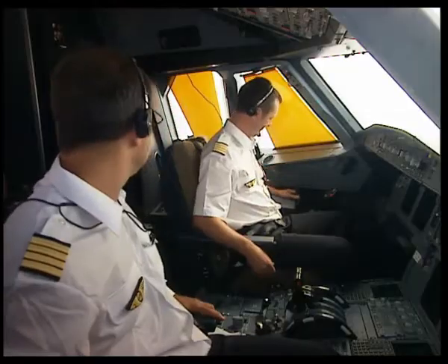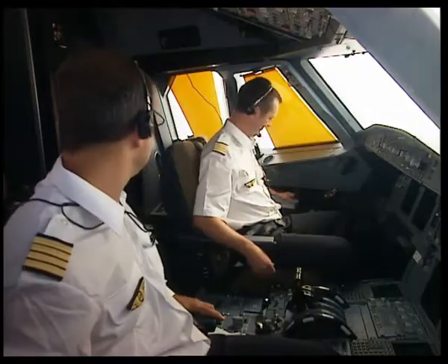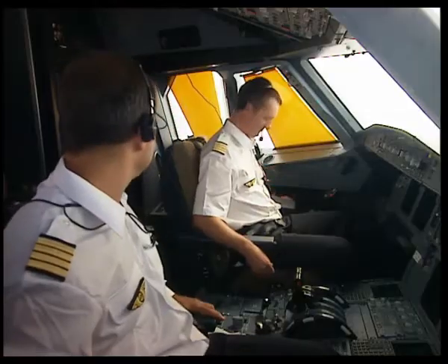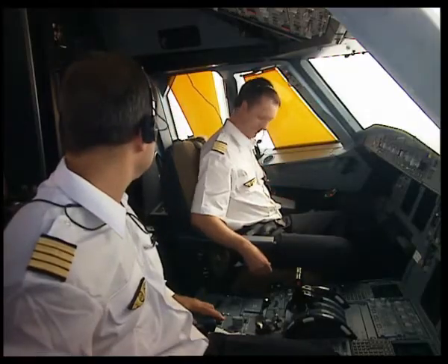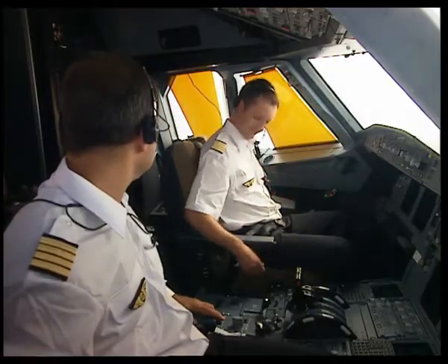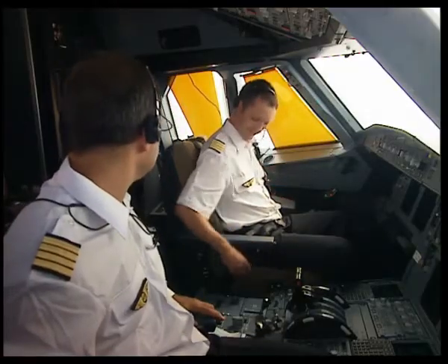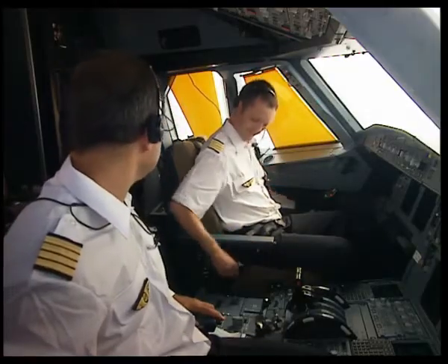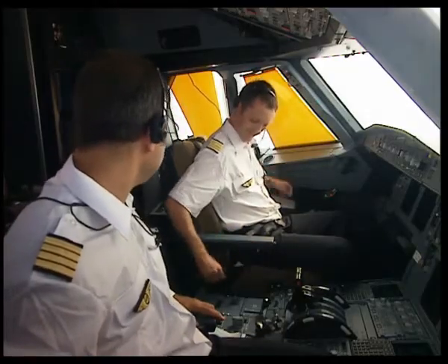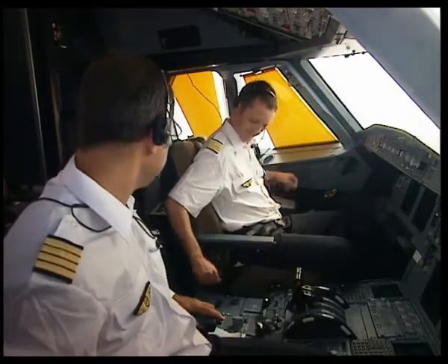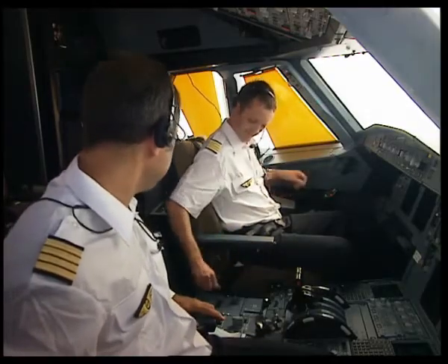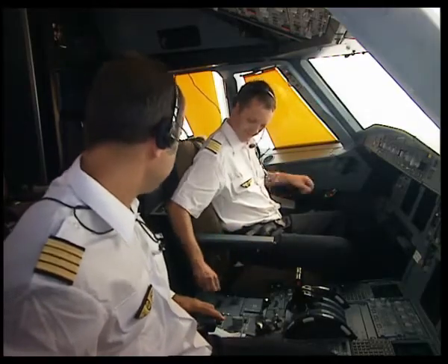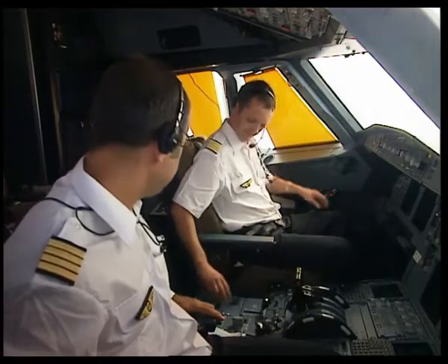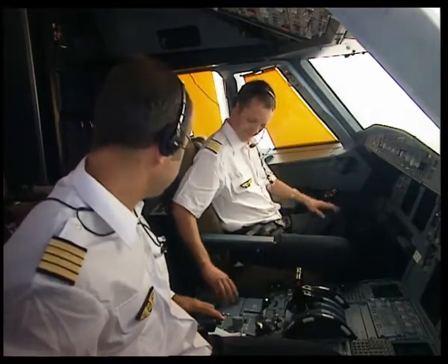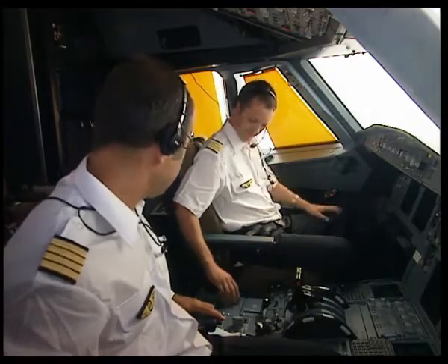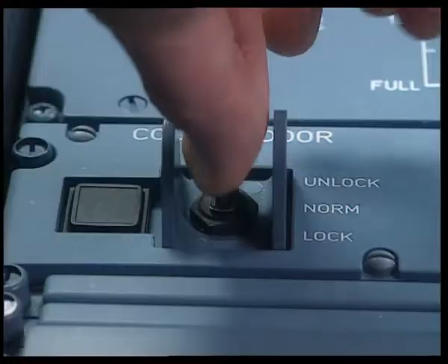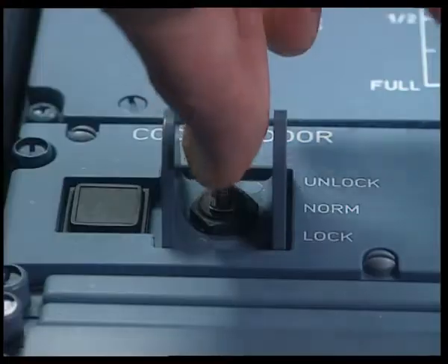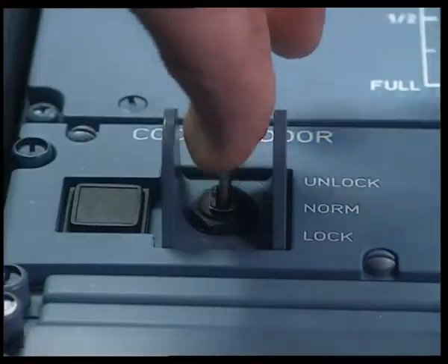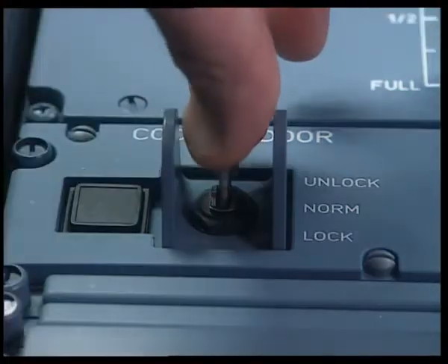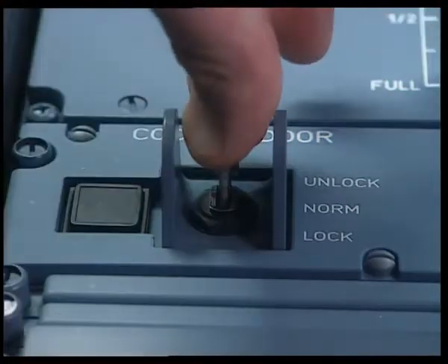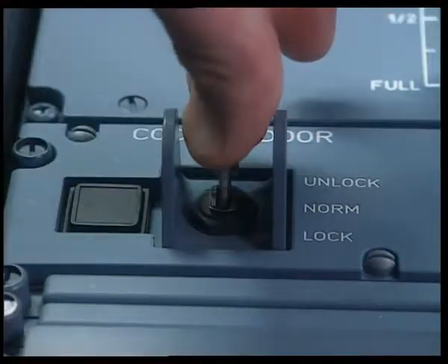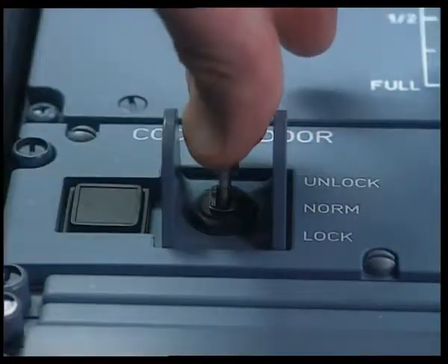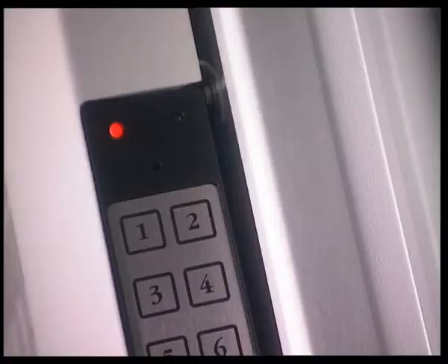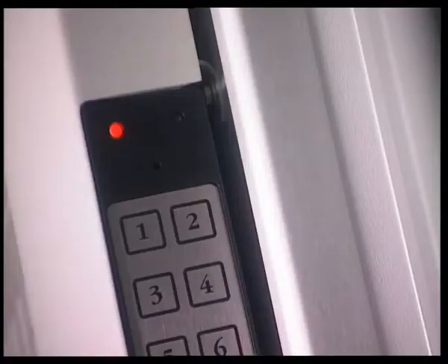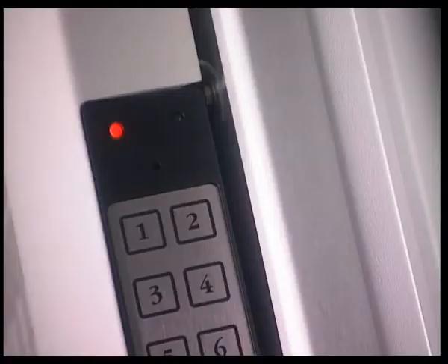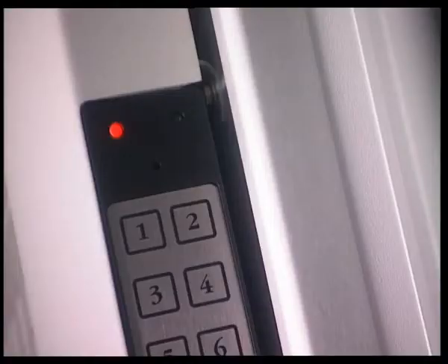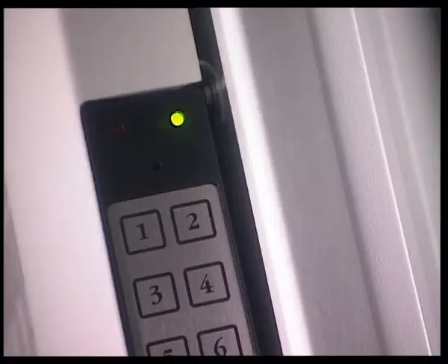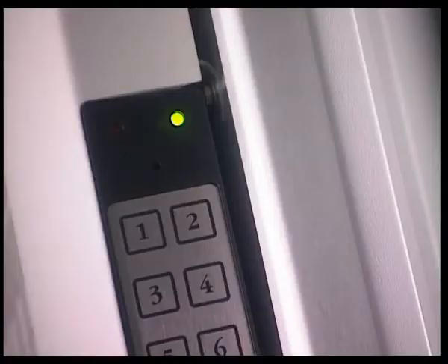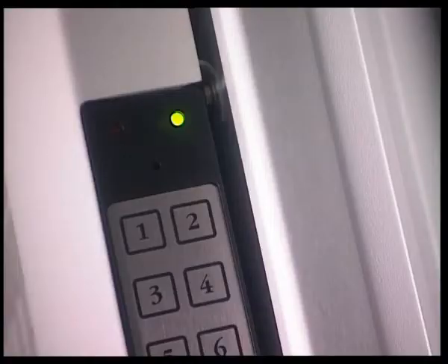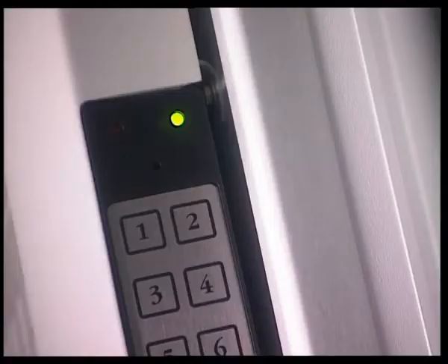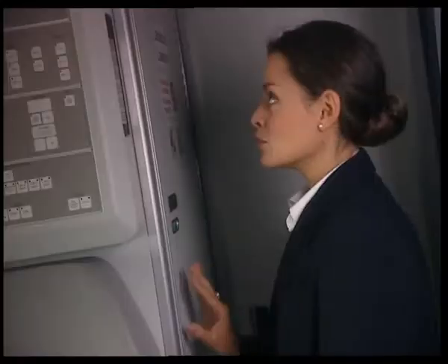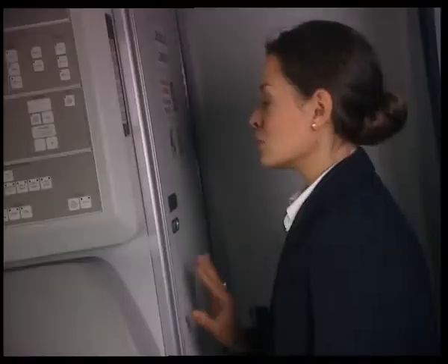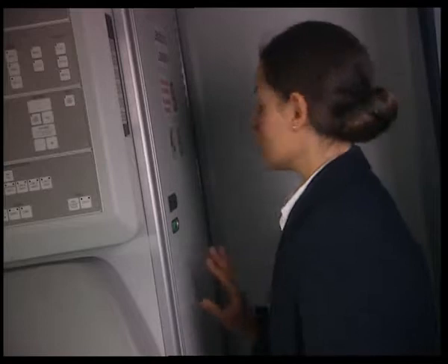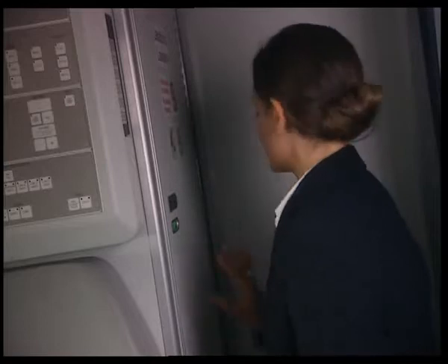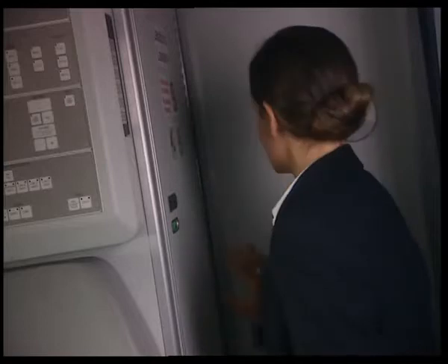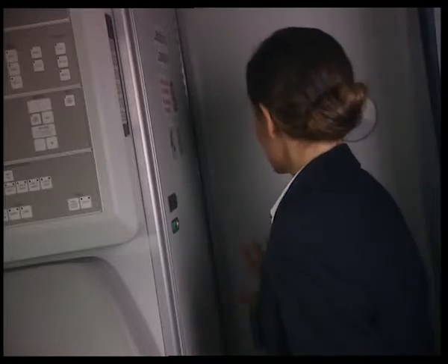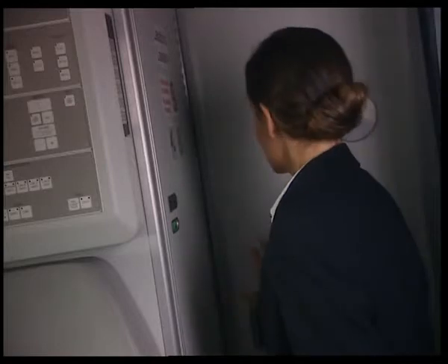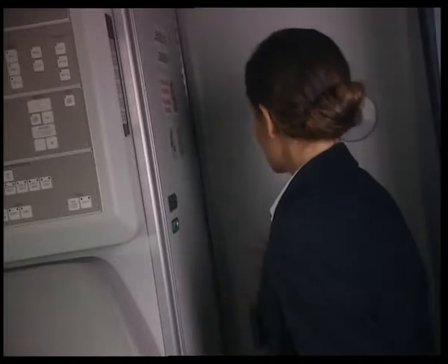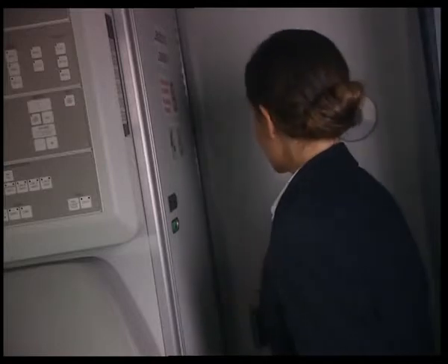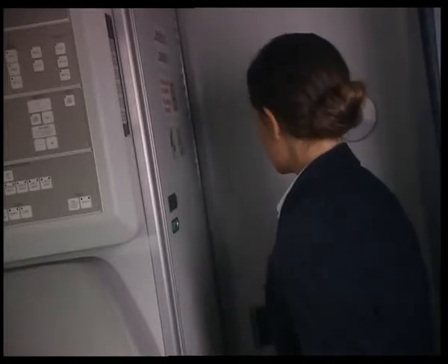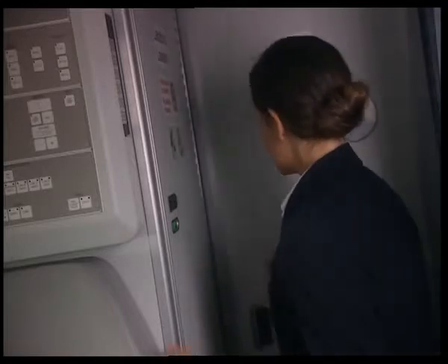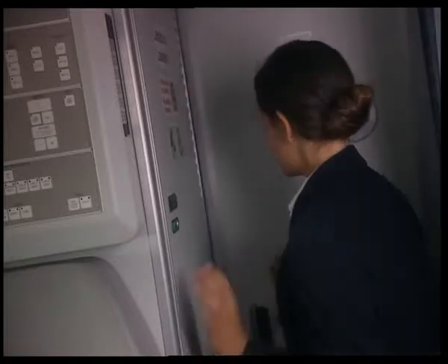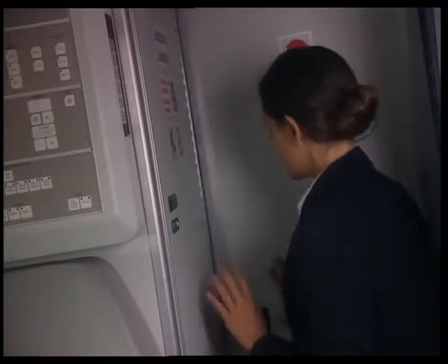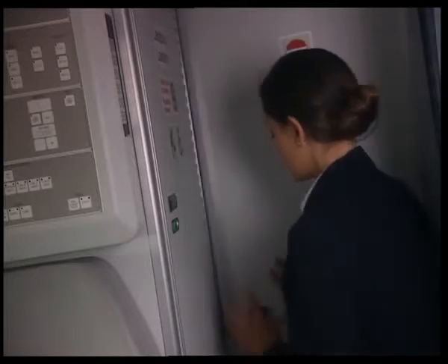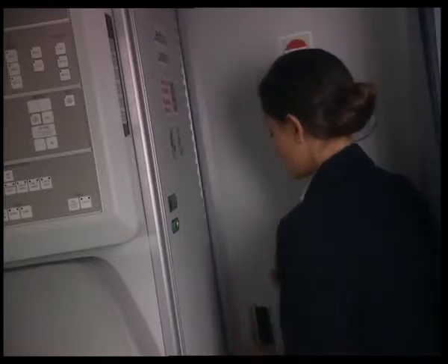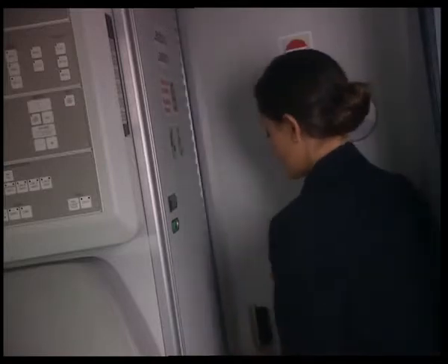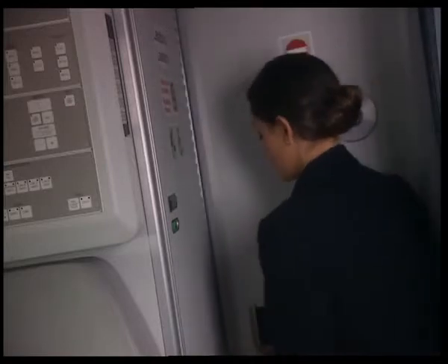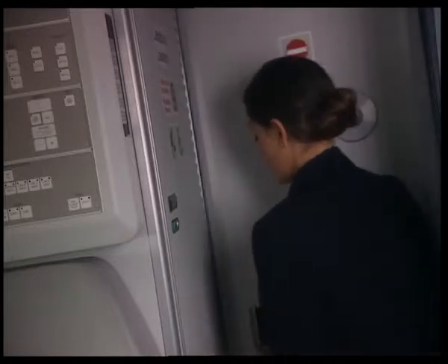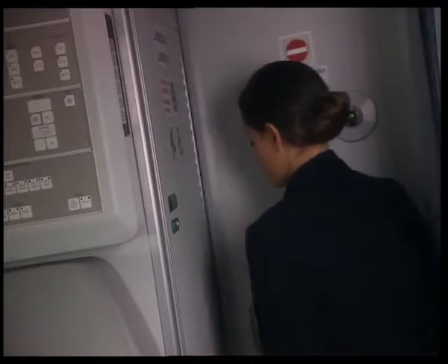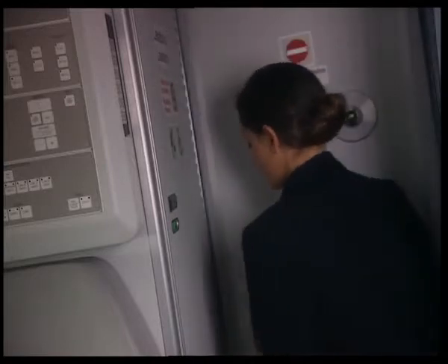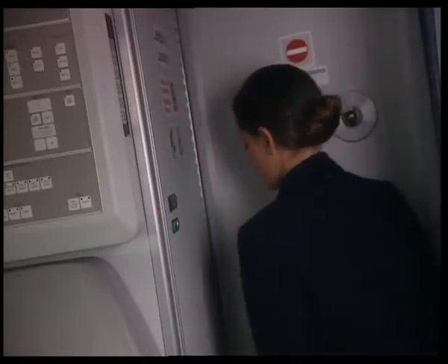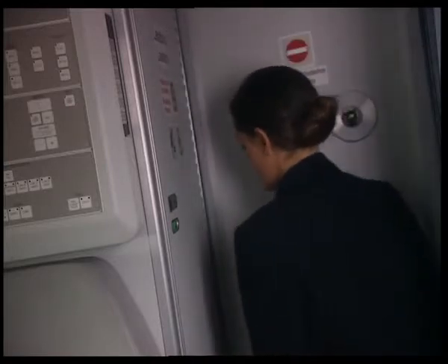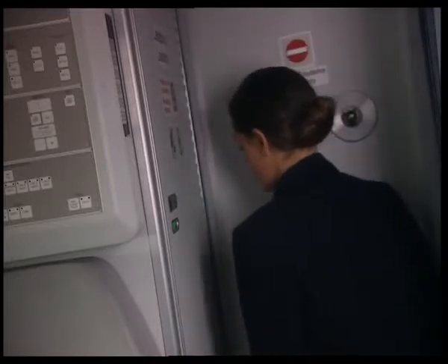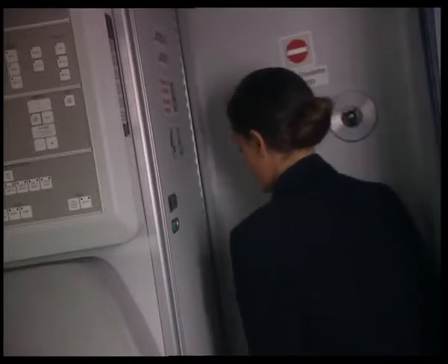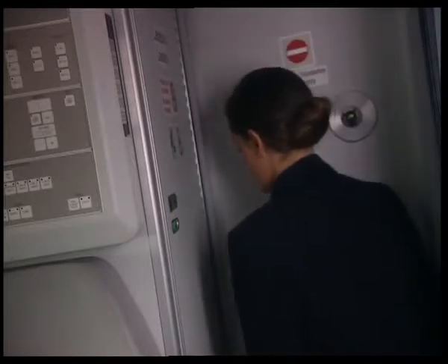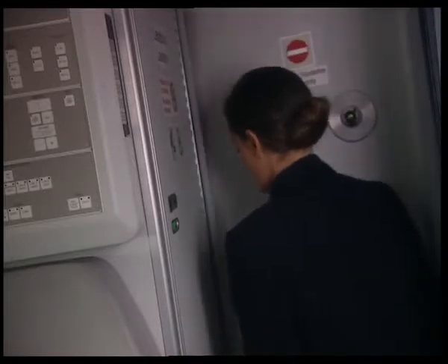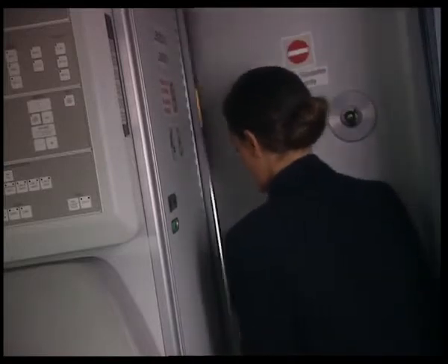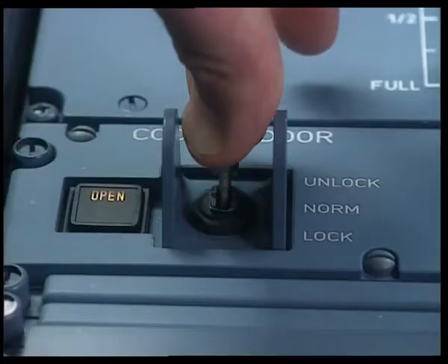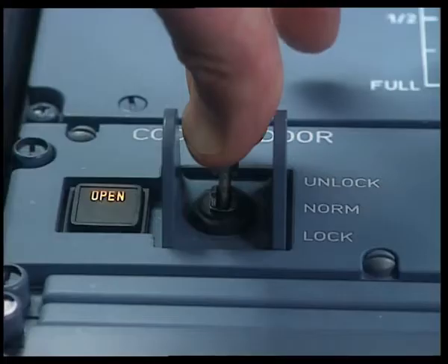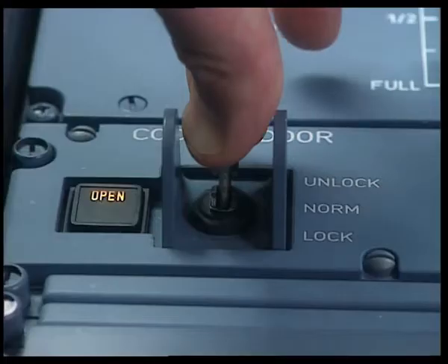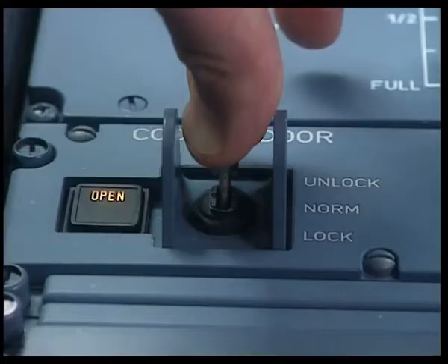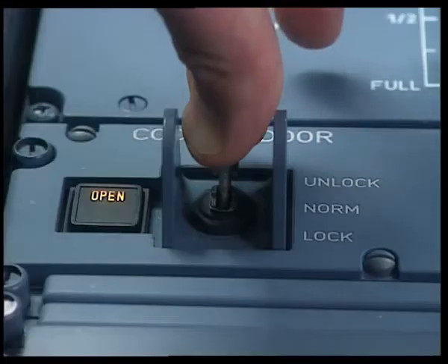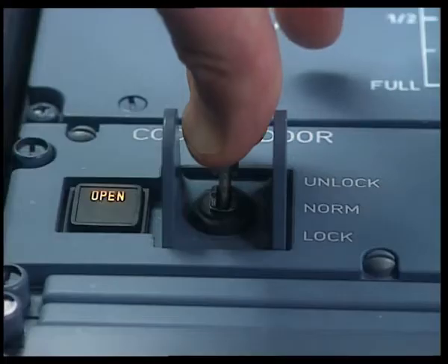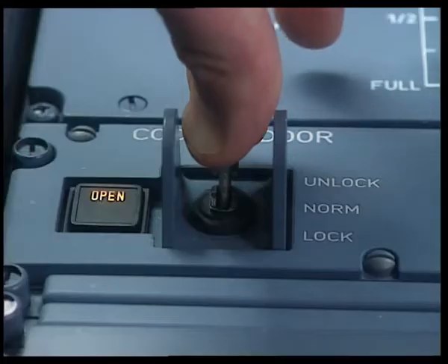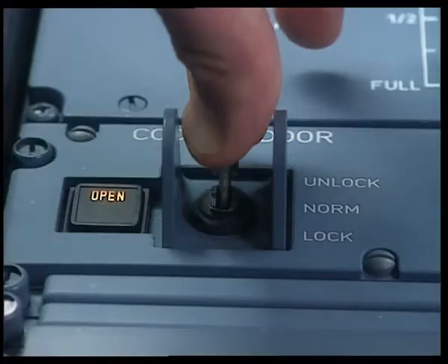The door can be opened by moving the switch to the unlock position, which overrides the previous locked situation.